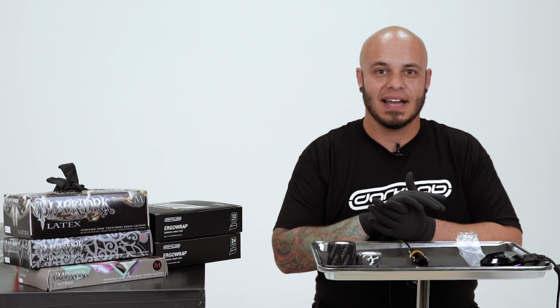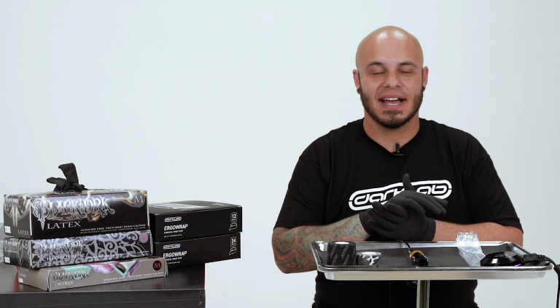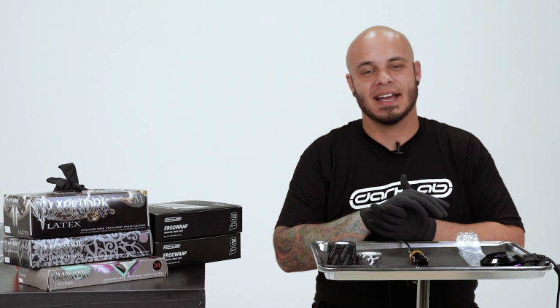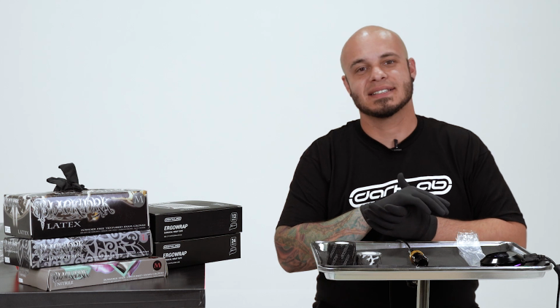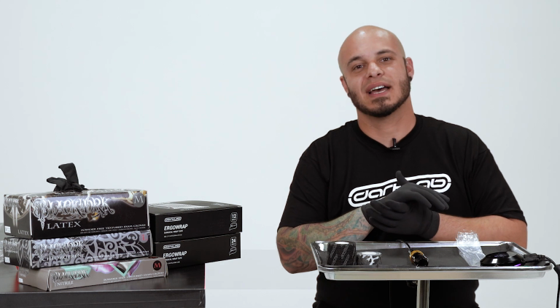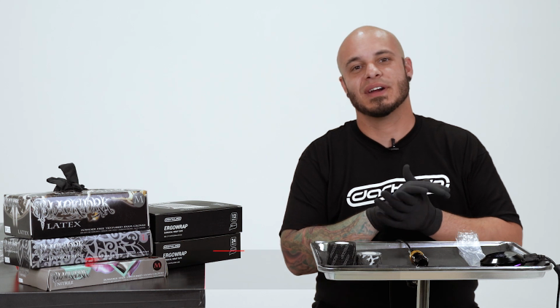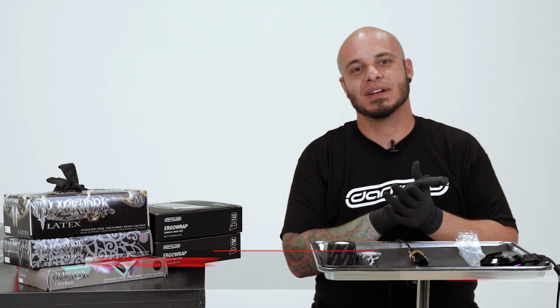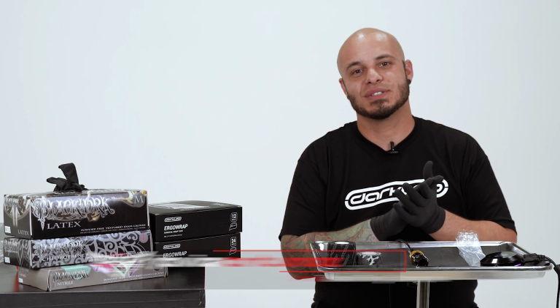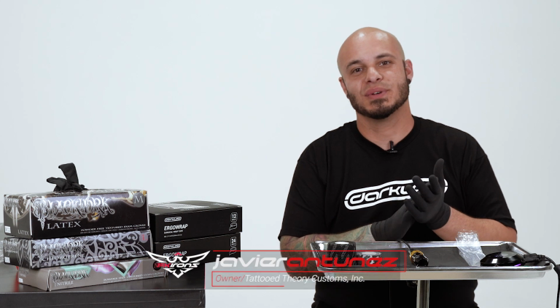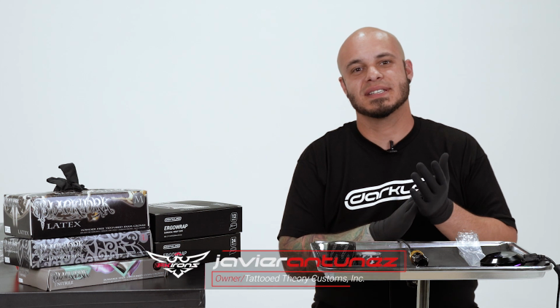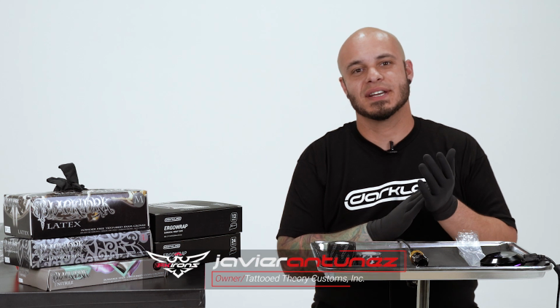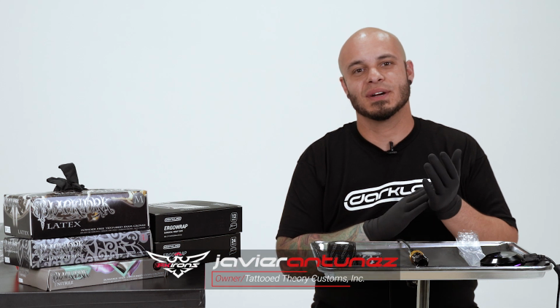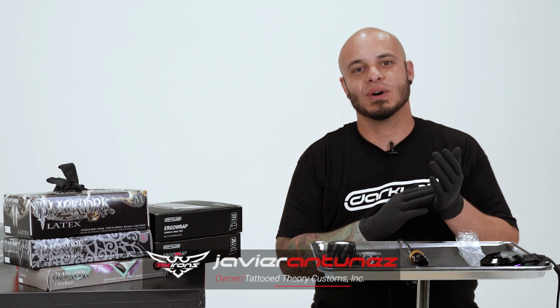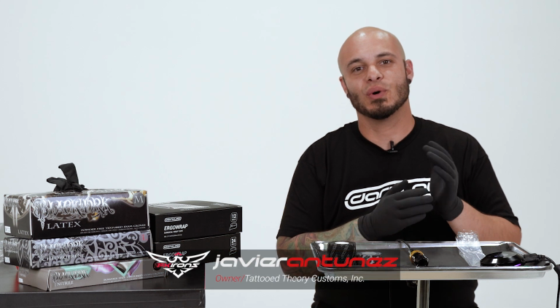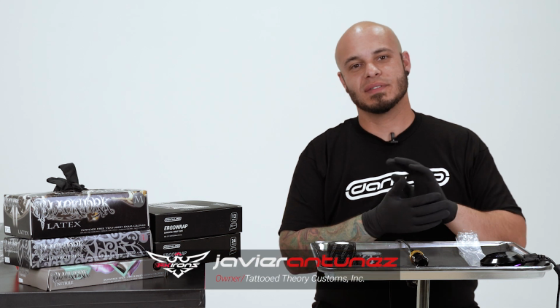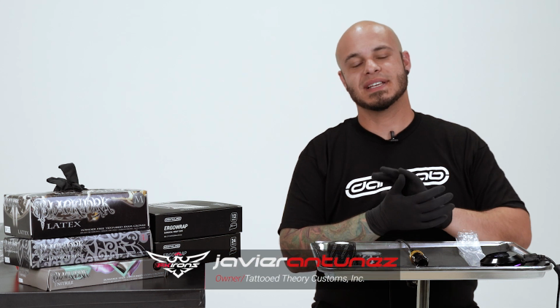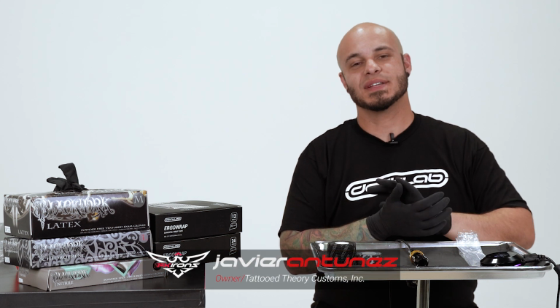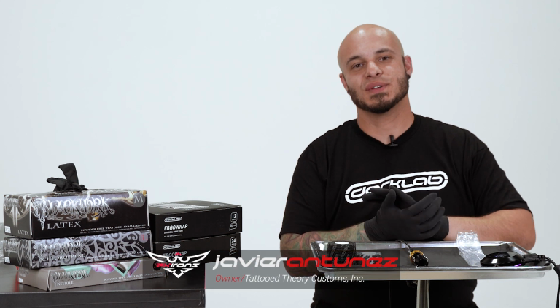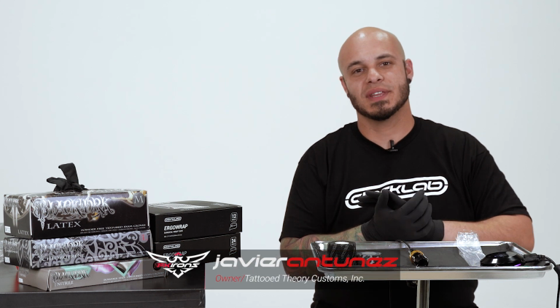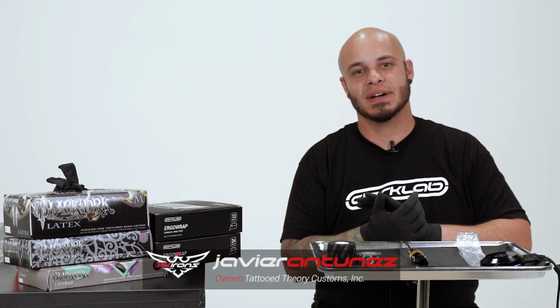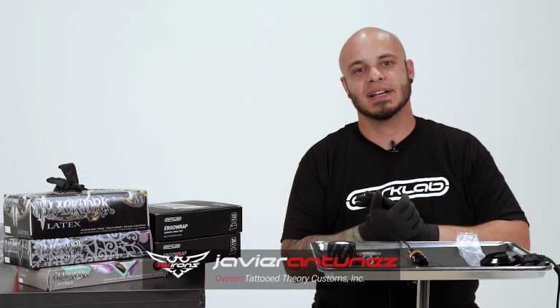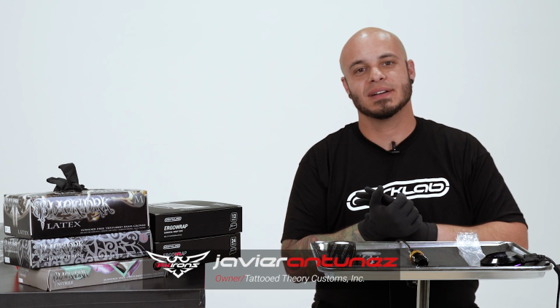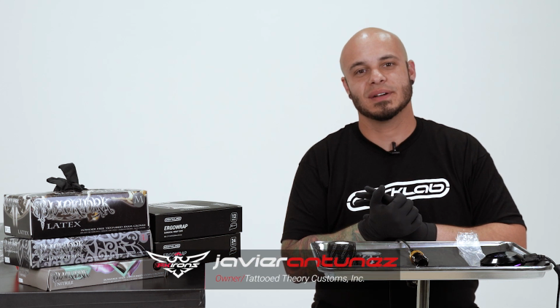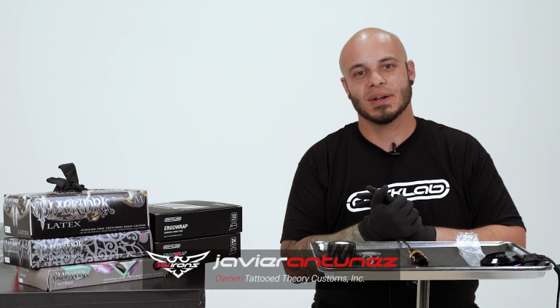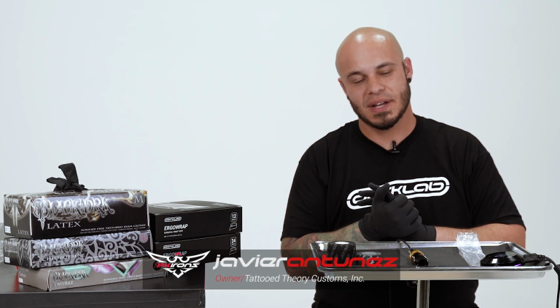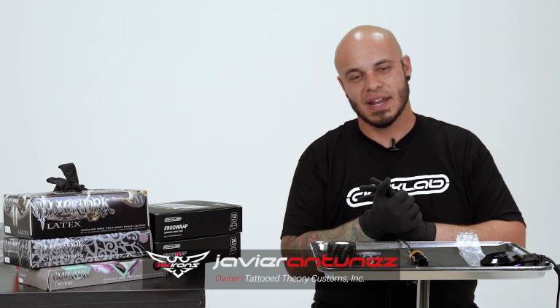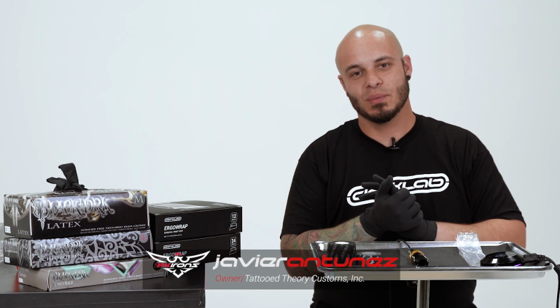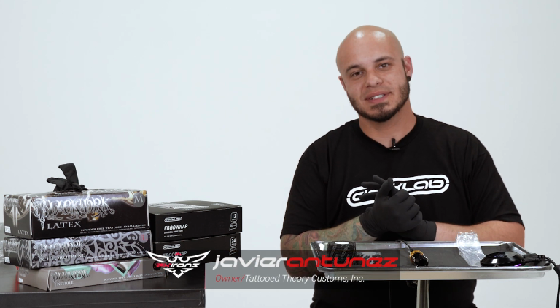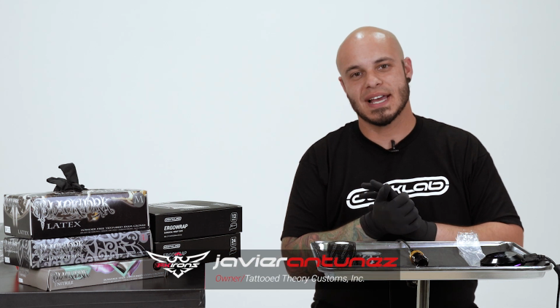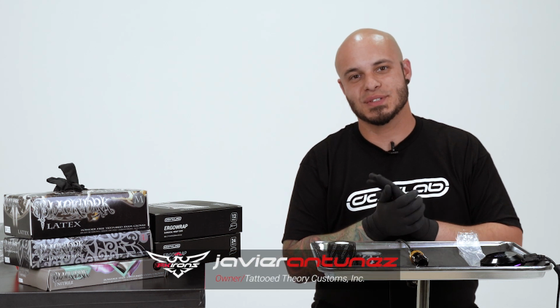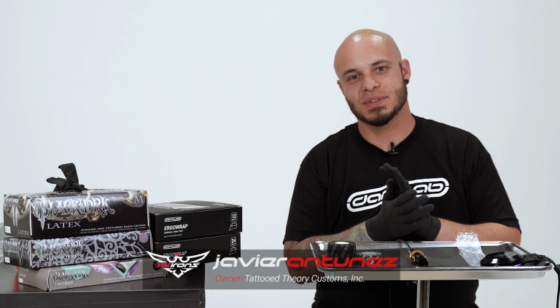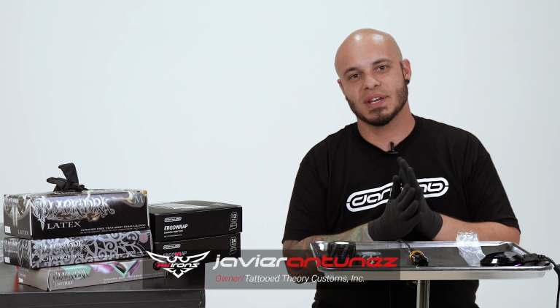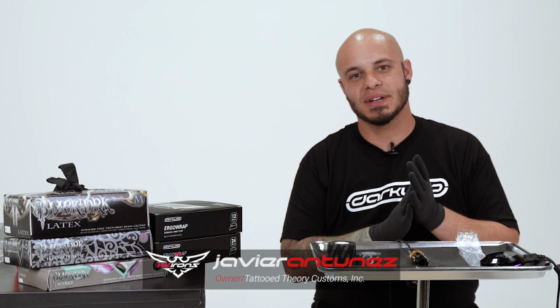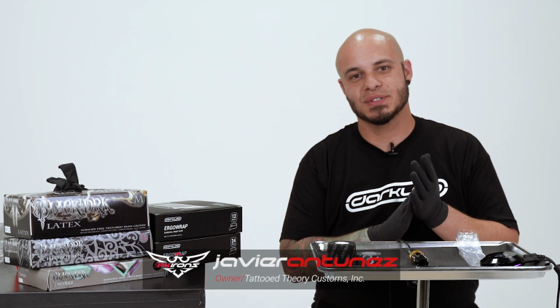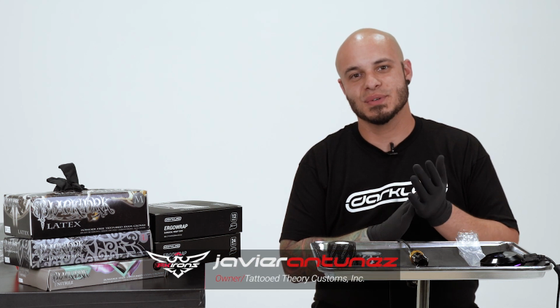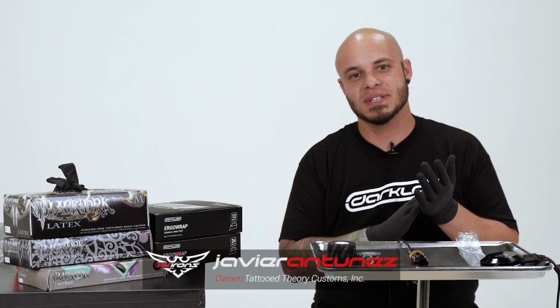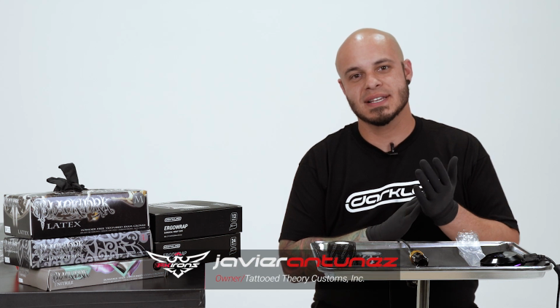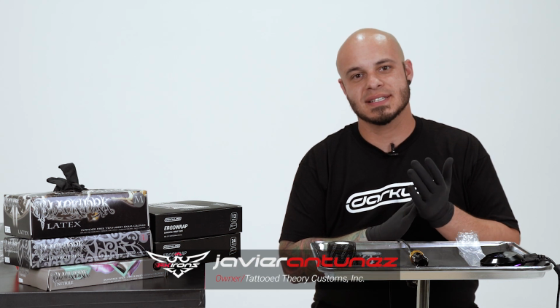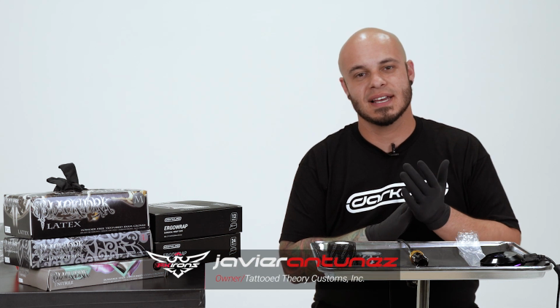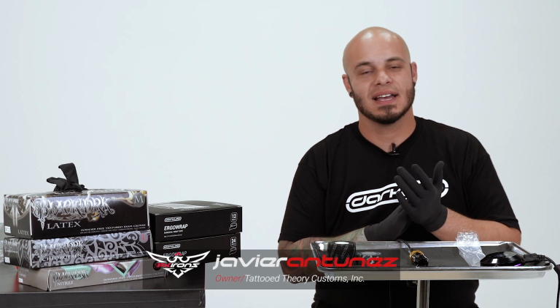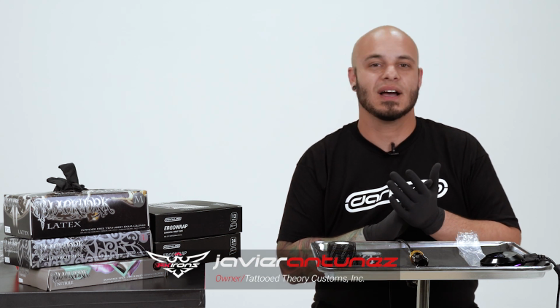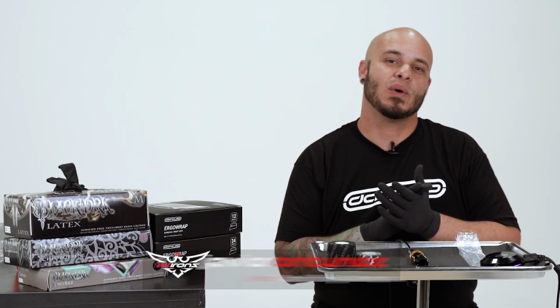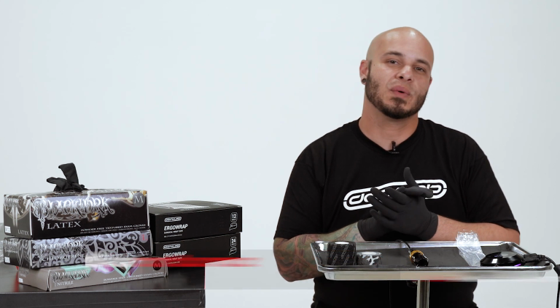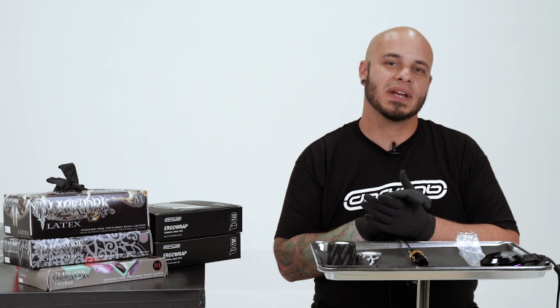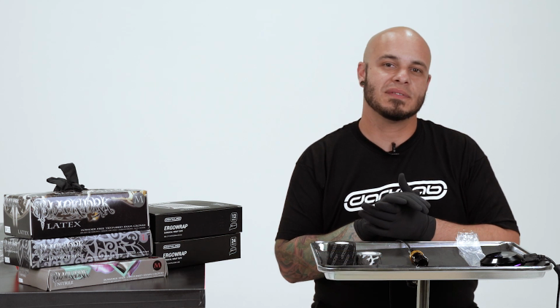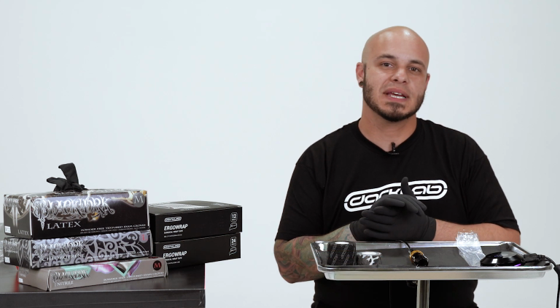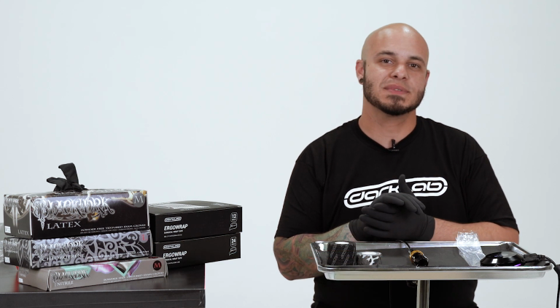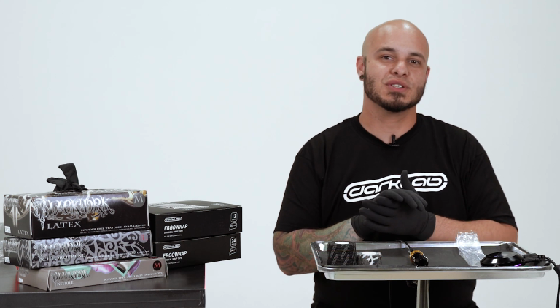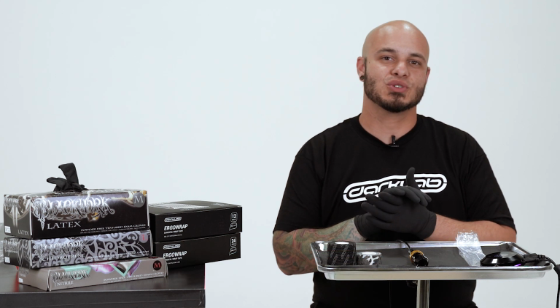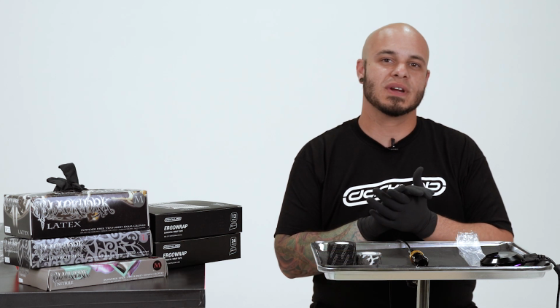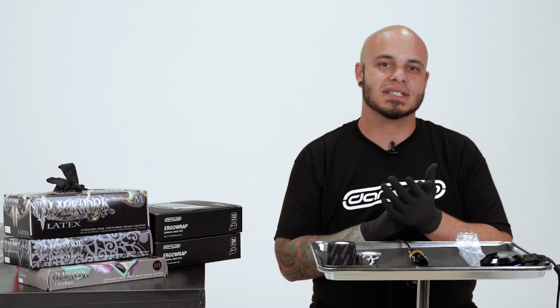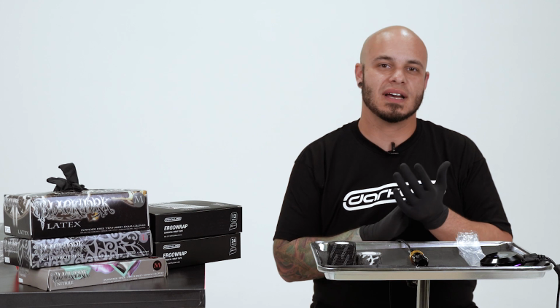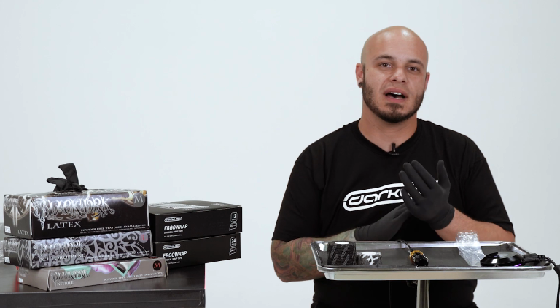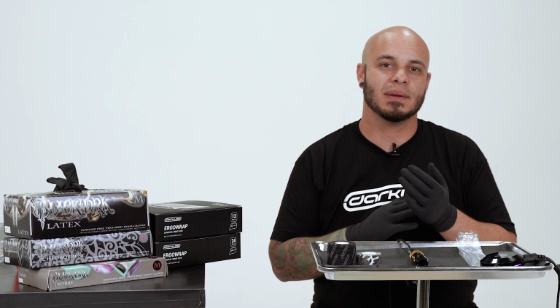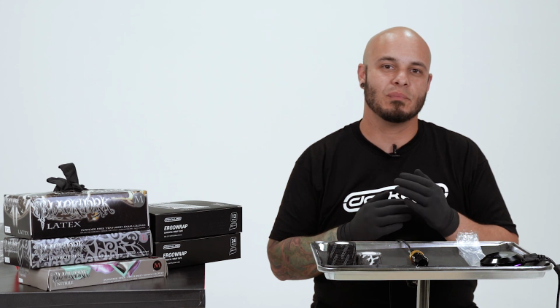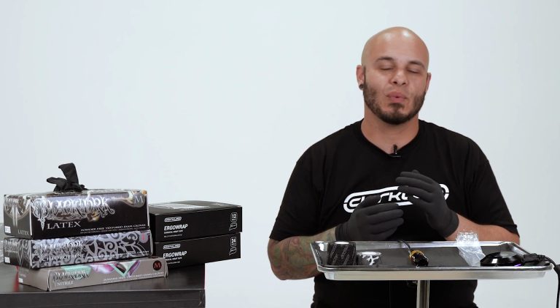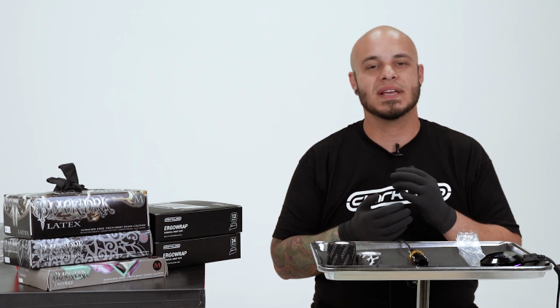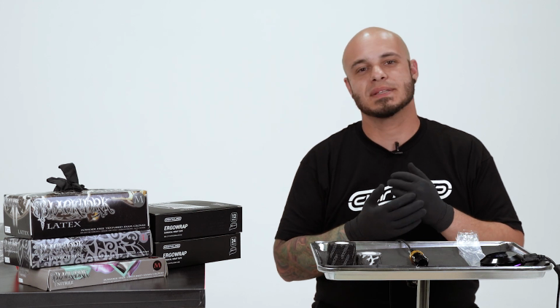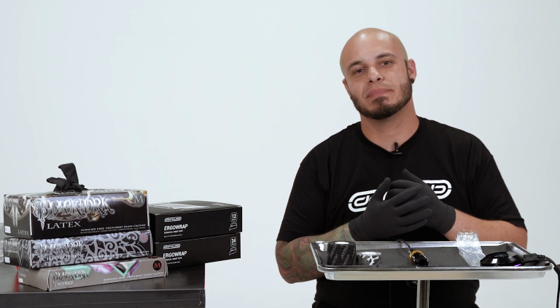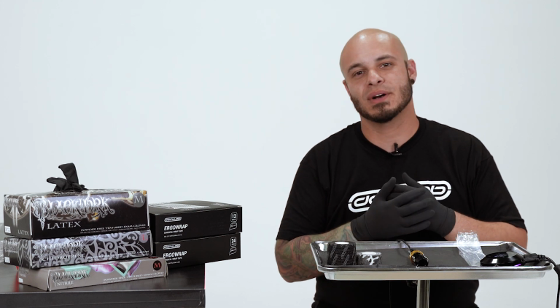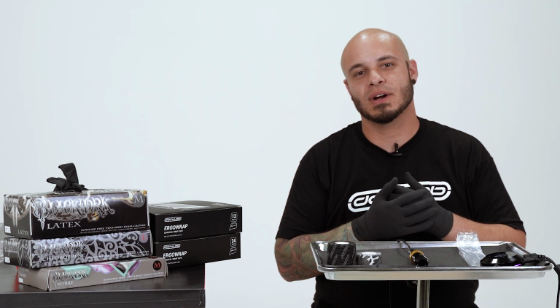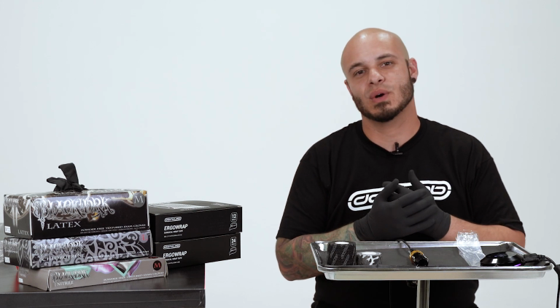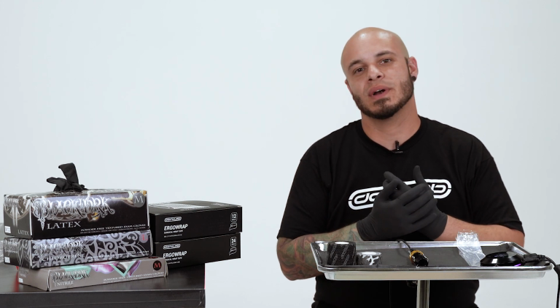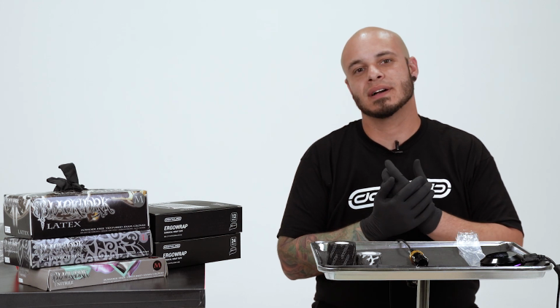Hi guys, Javier Antunes here, owner of Tattoo Theory, here again with Tattoo Theory Tuesdays, where we give tips and tricks on ways to better our career.